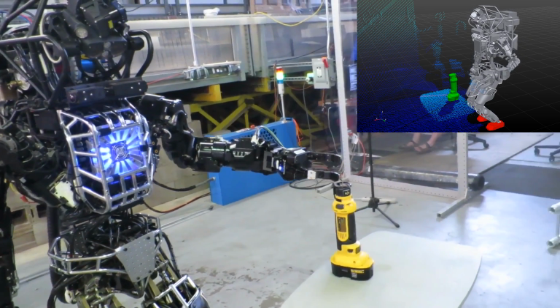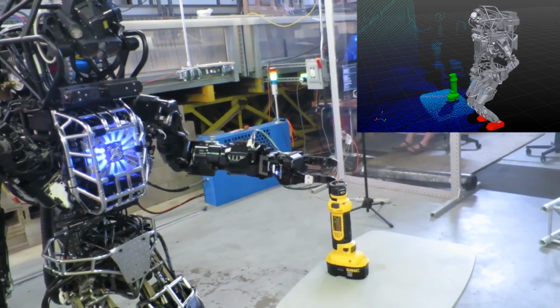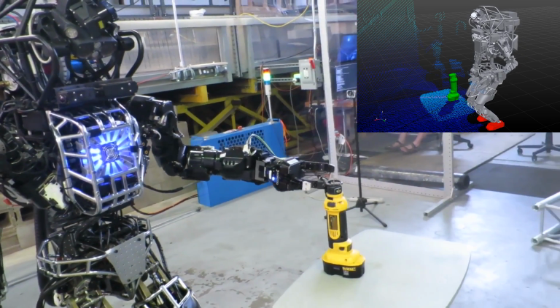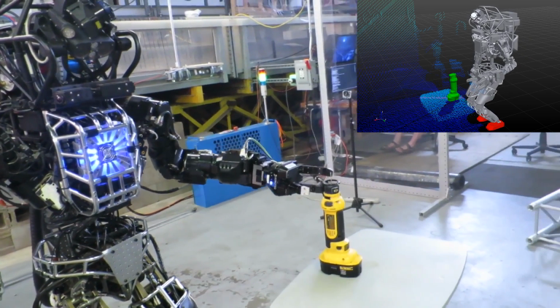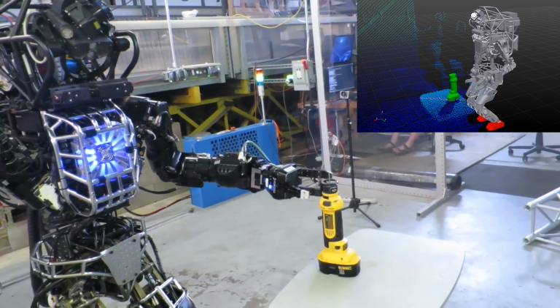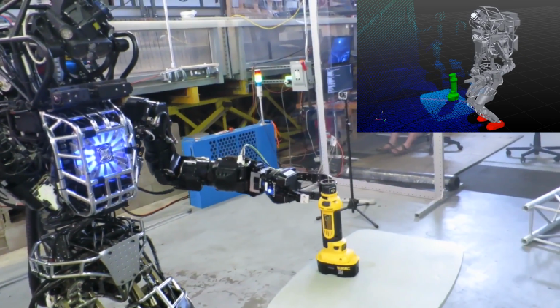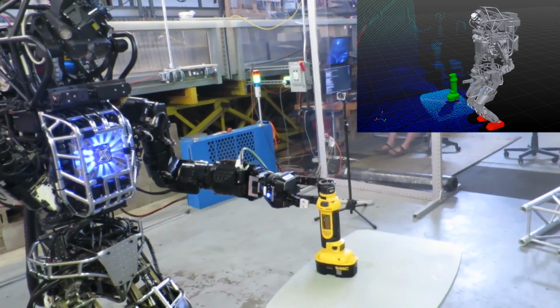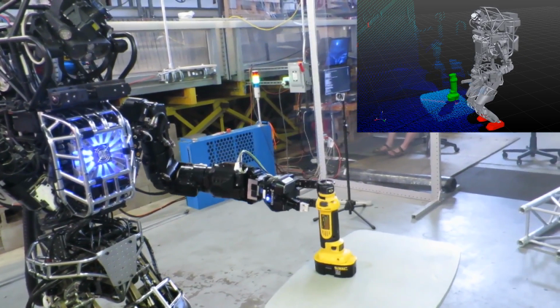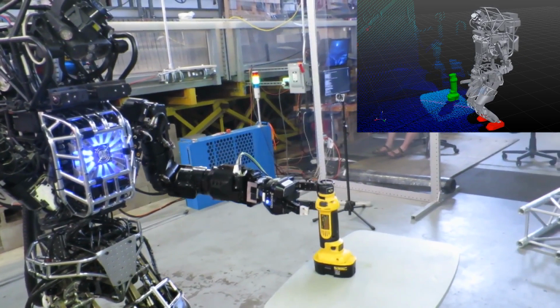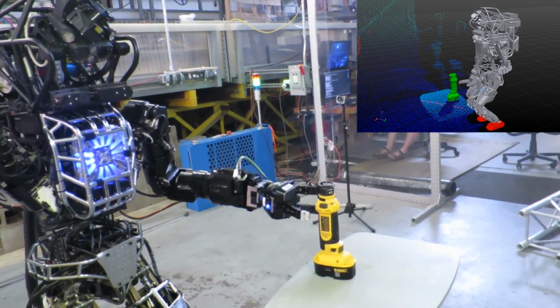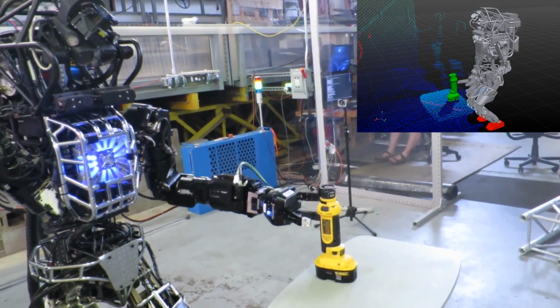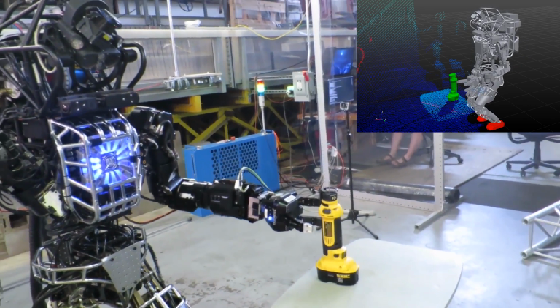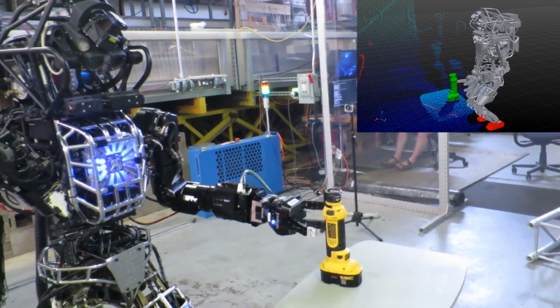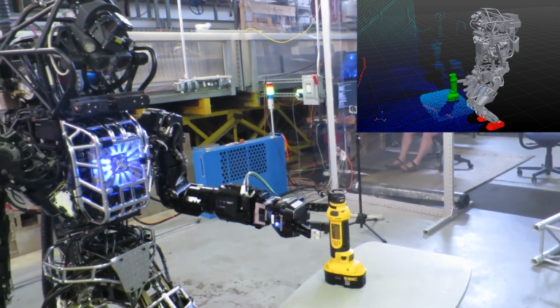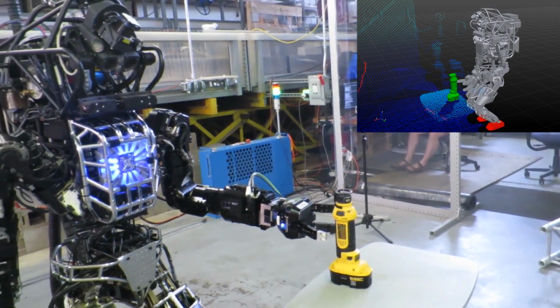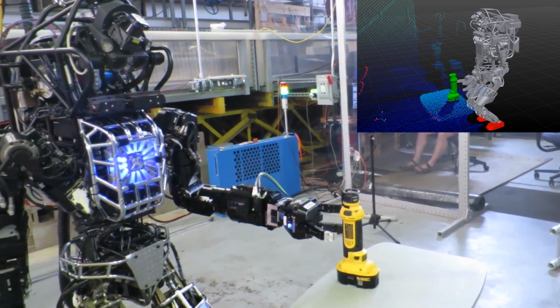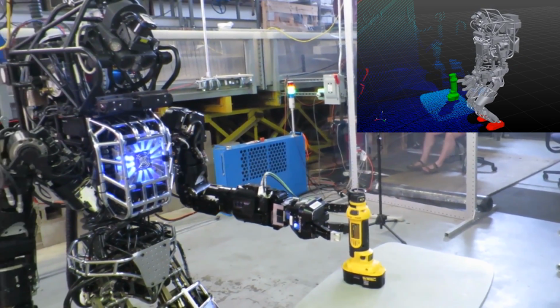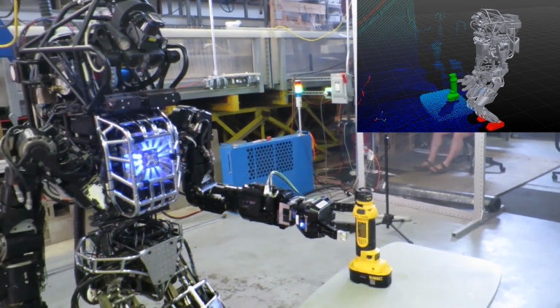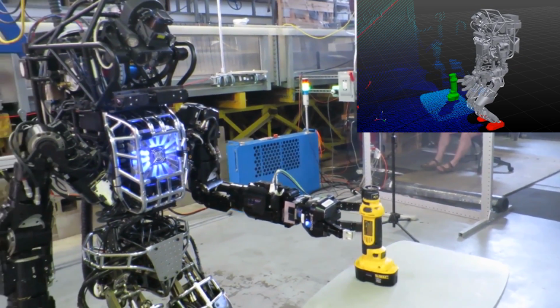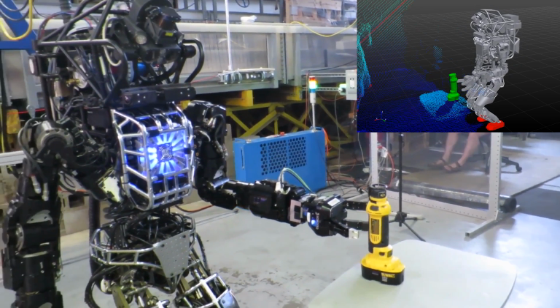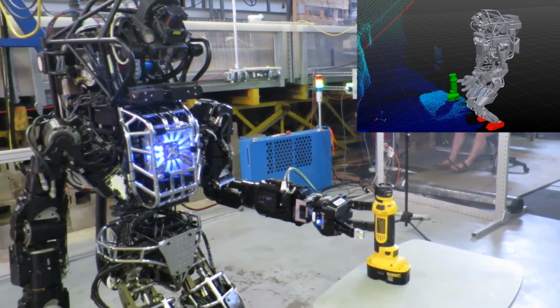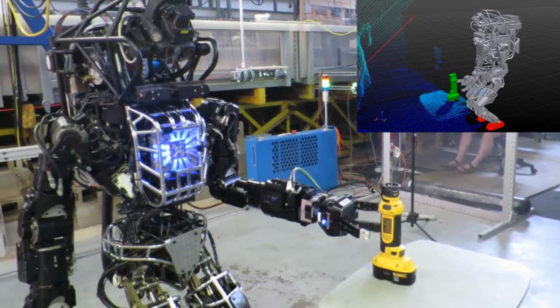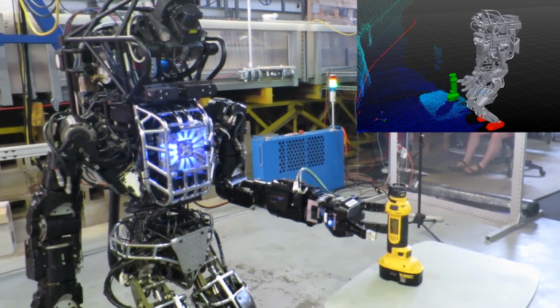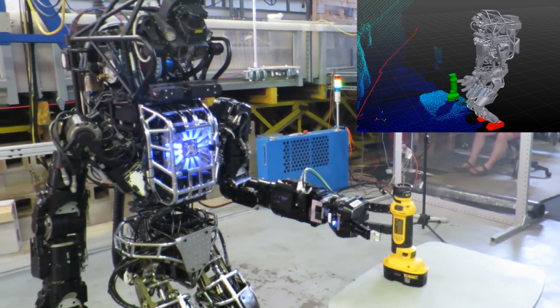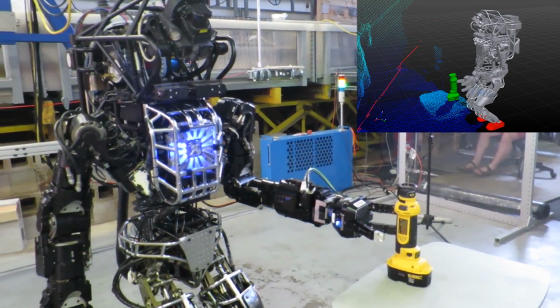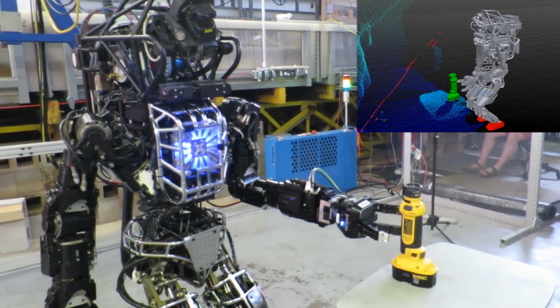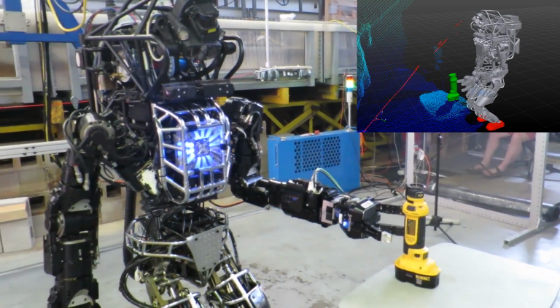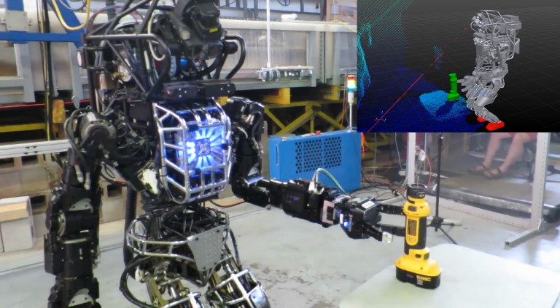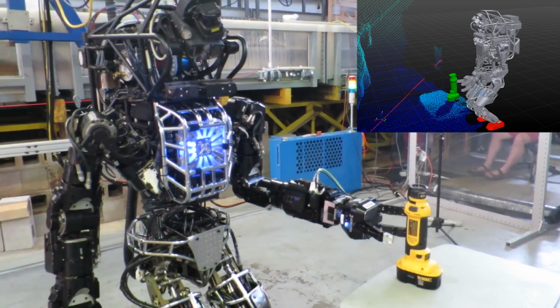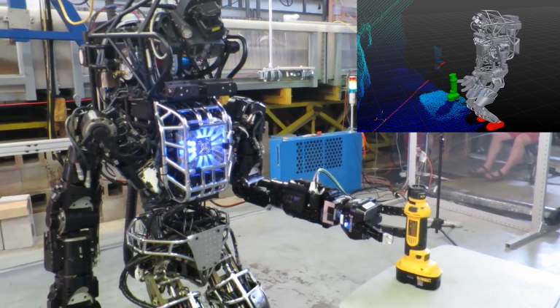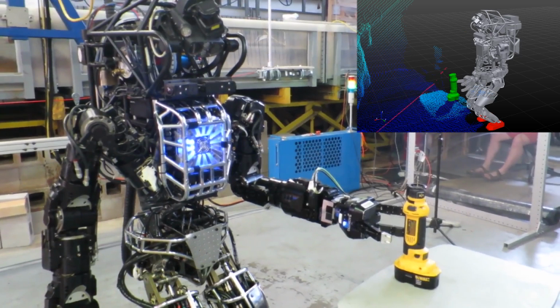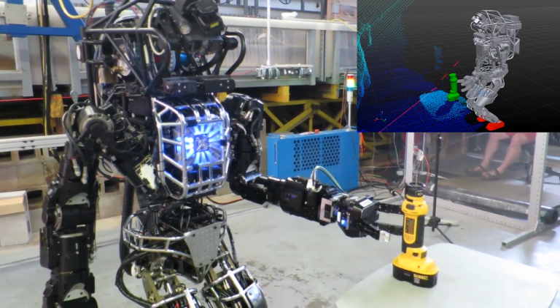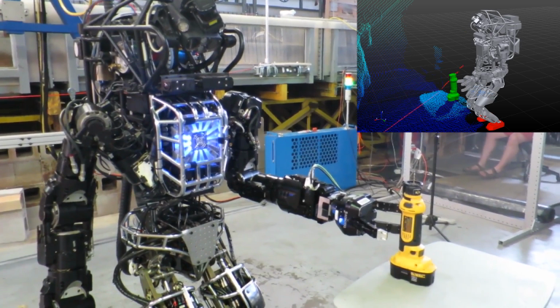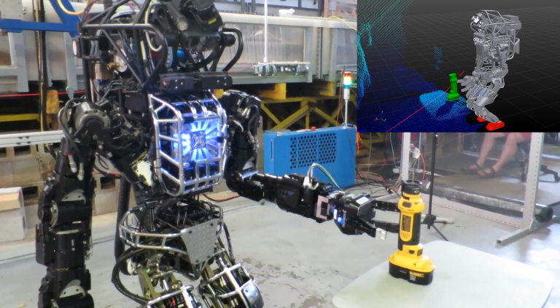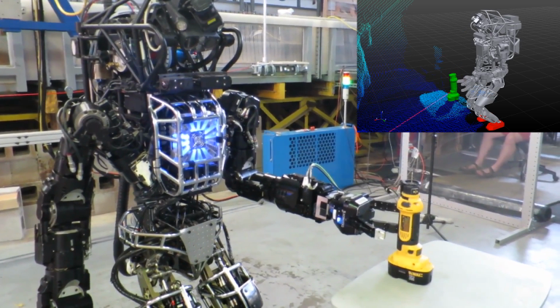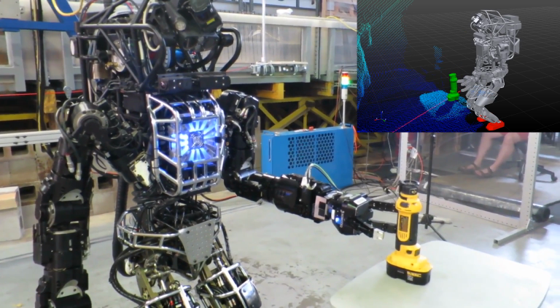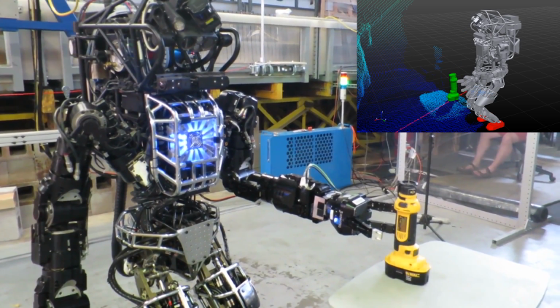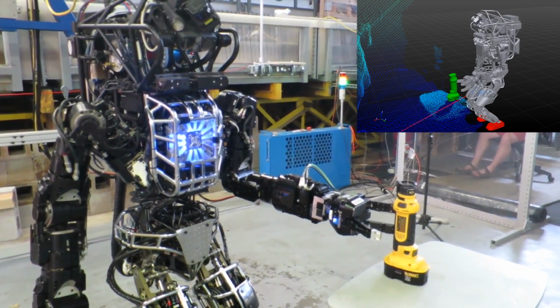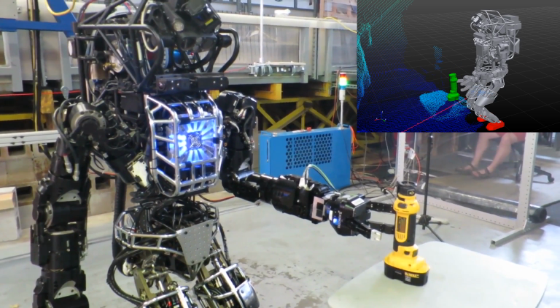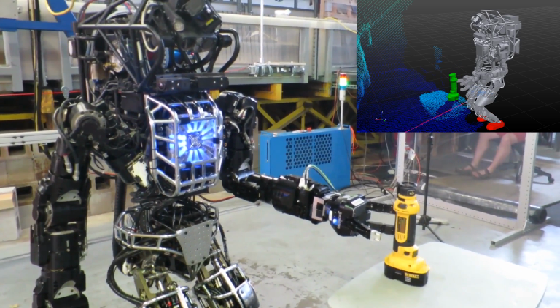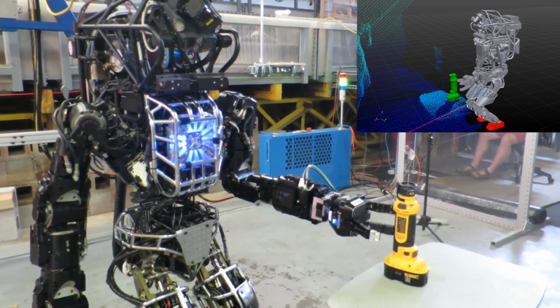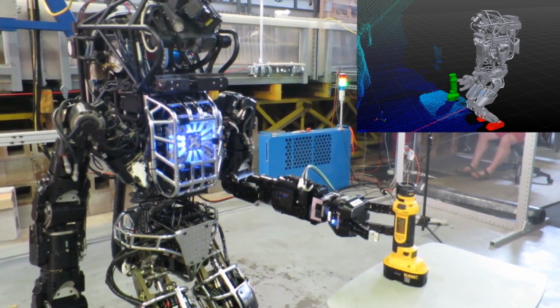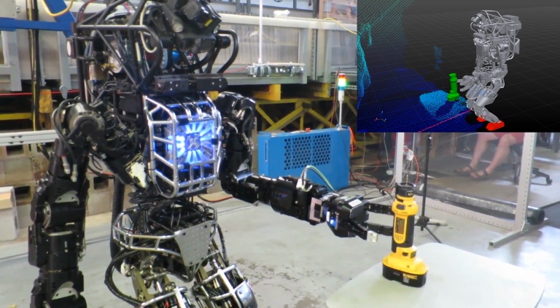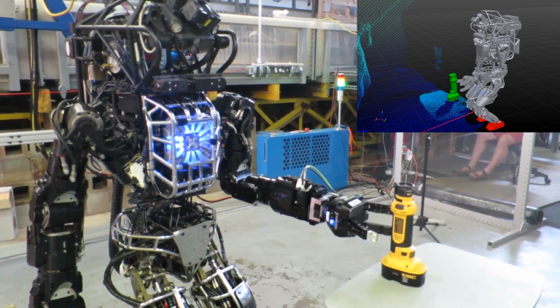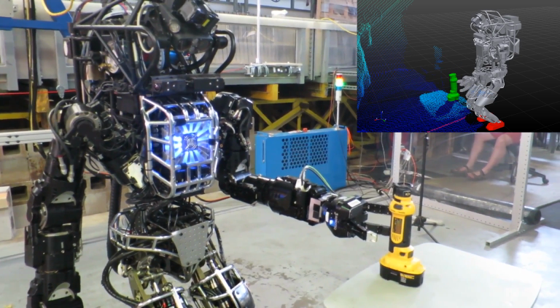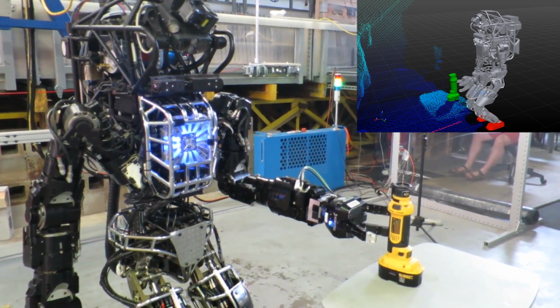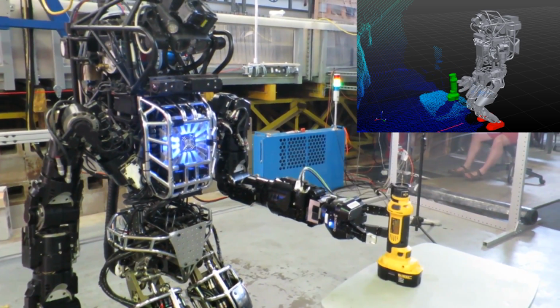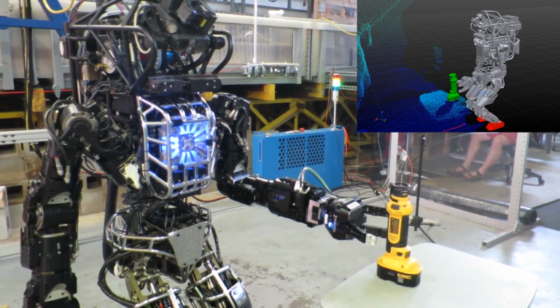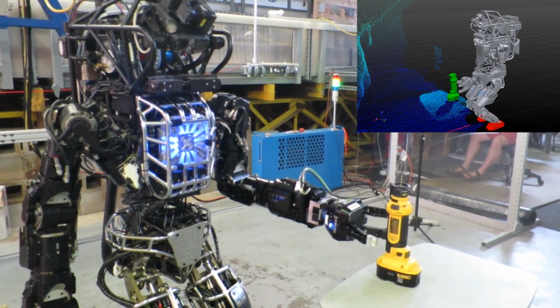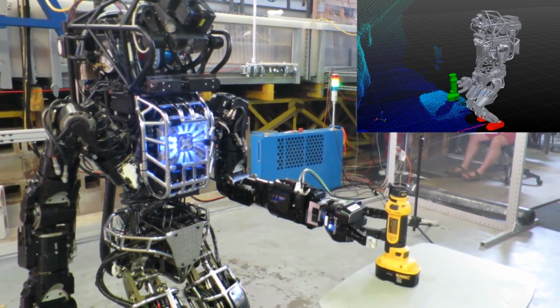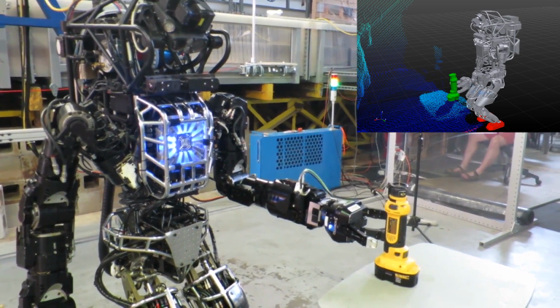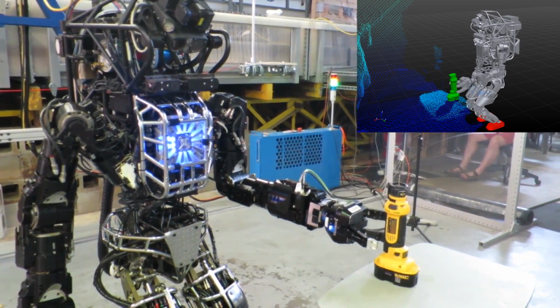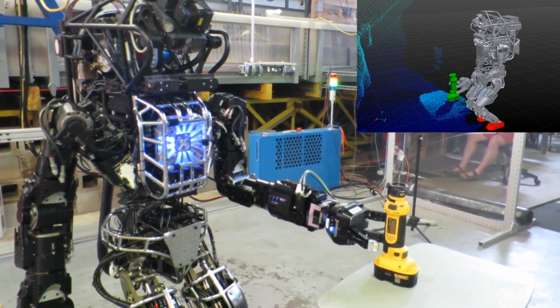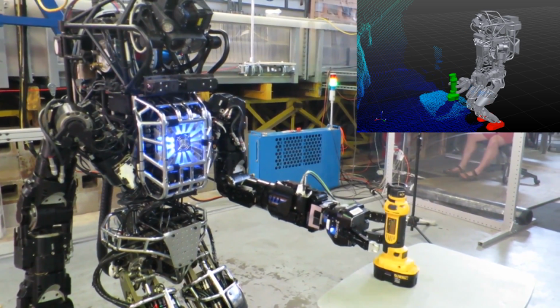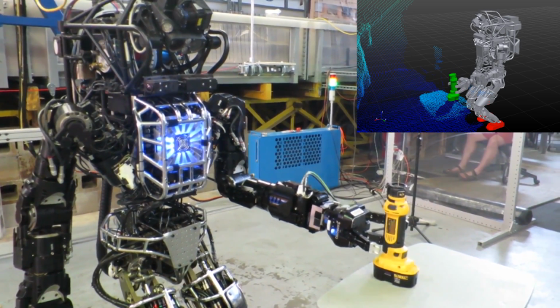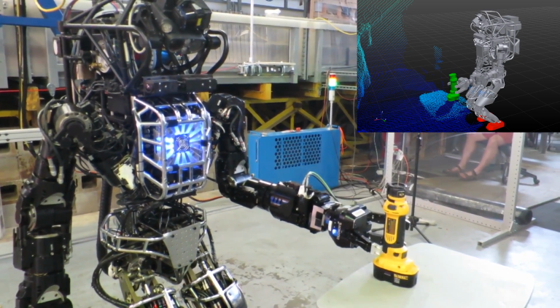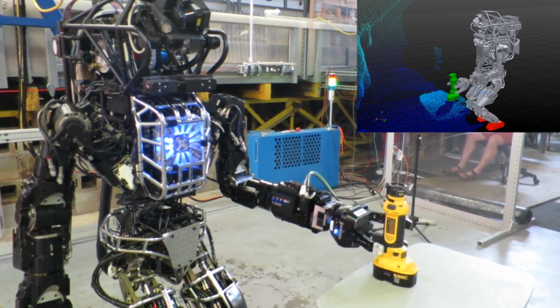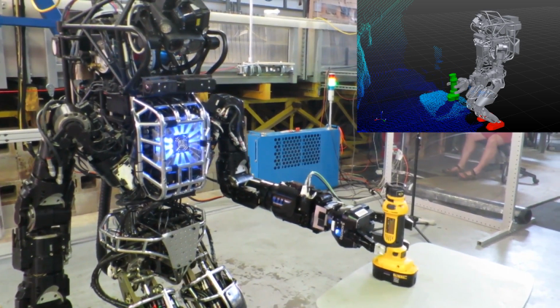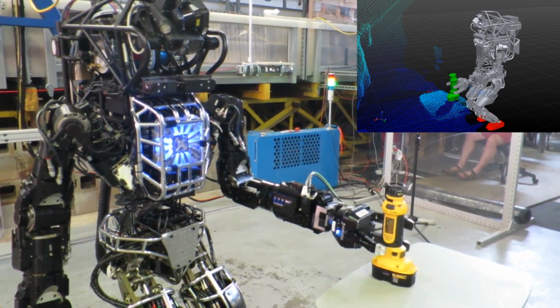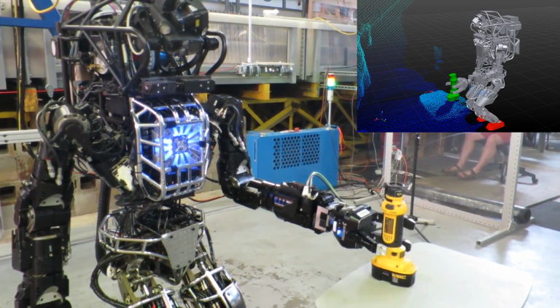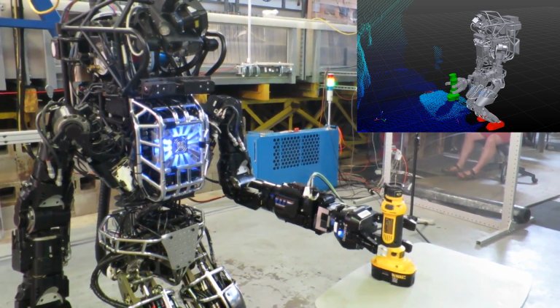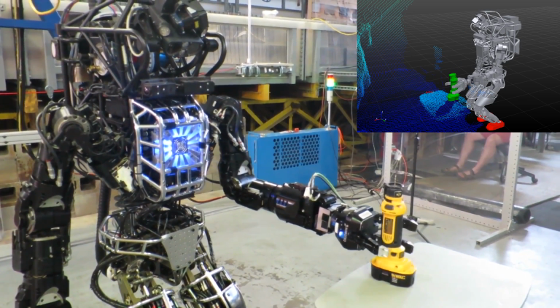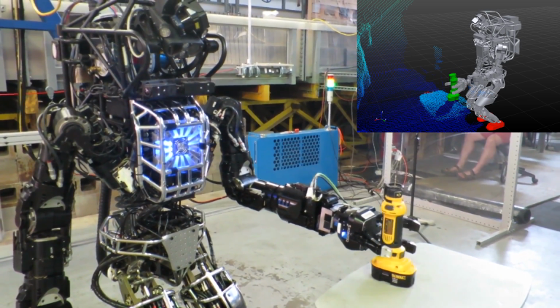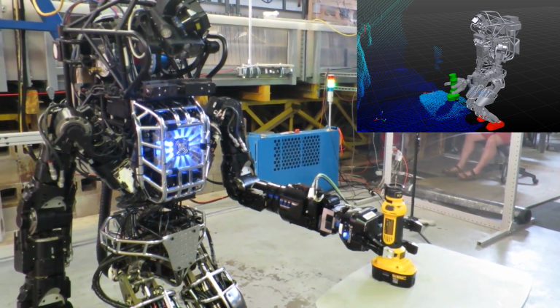Note that the operator is operating the robot's safety winch and in no way interacting with the robot during this execution.